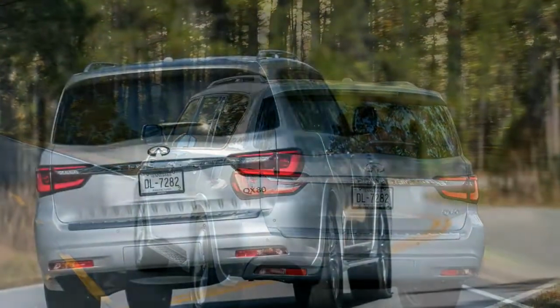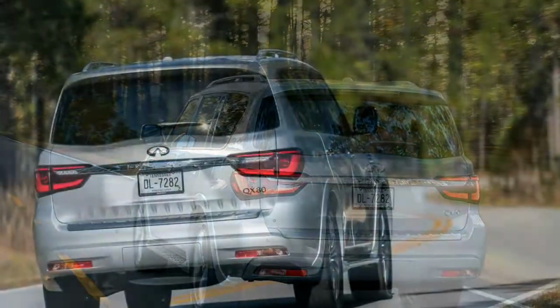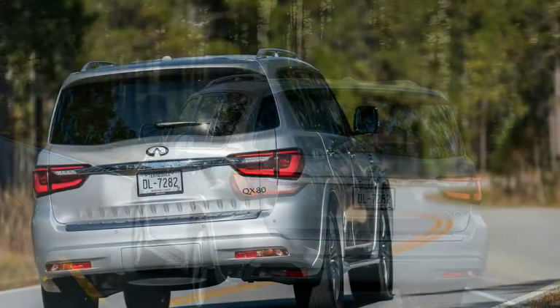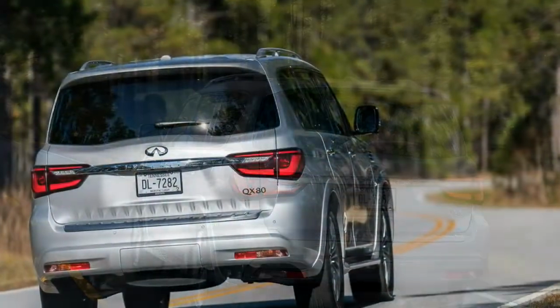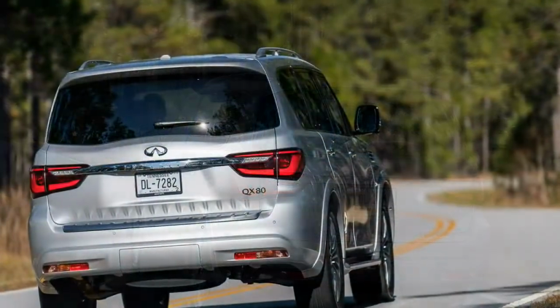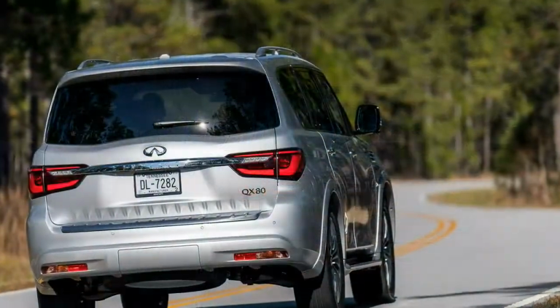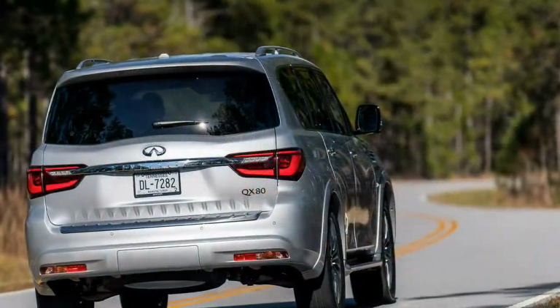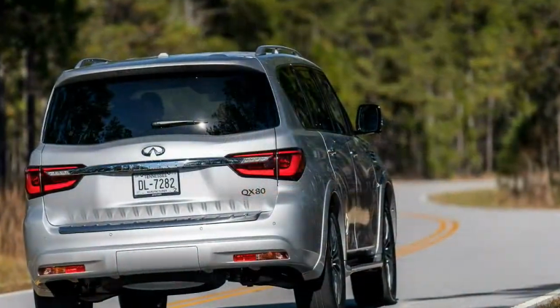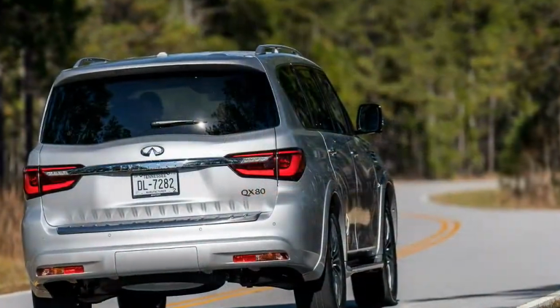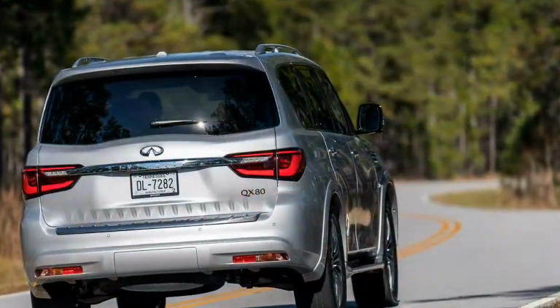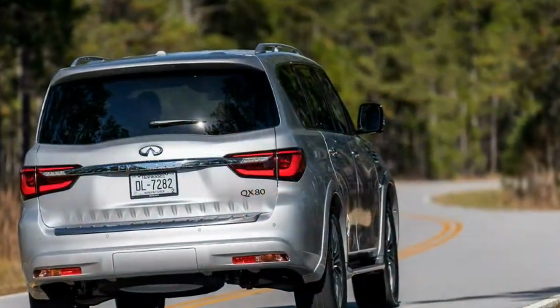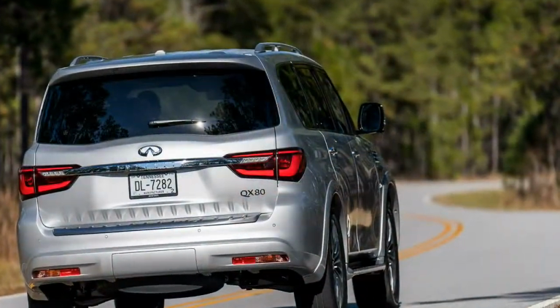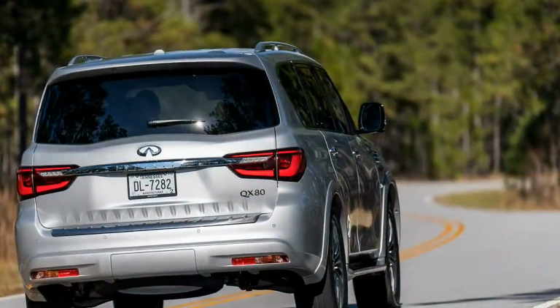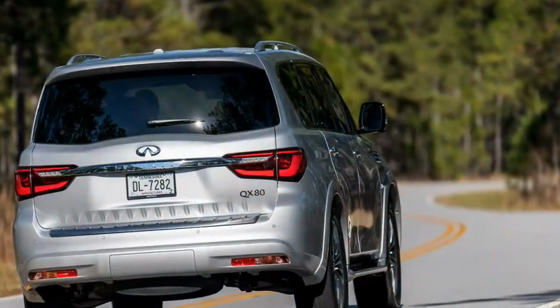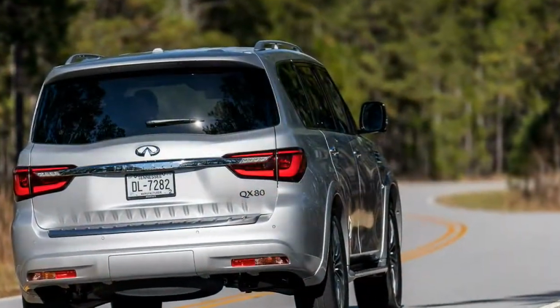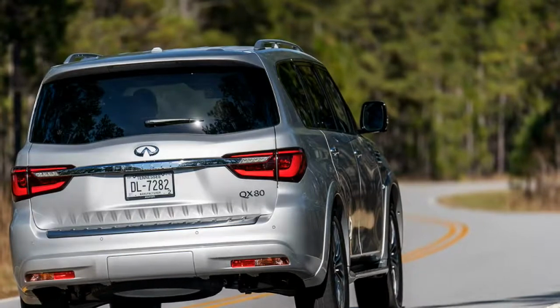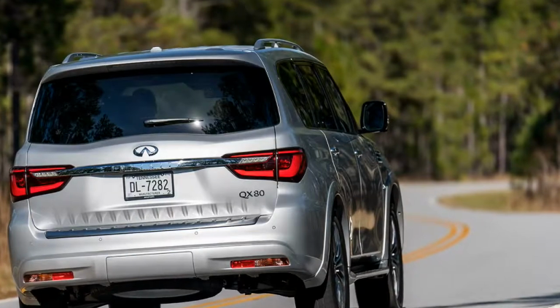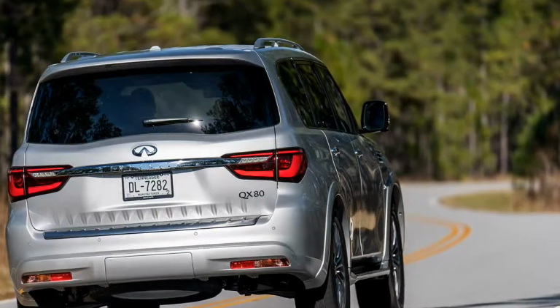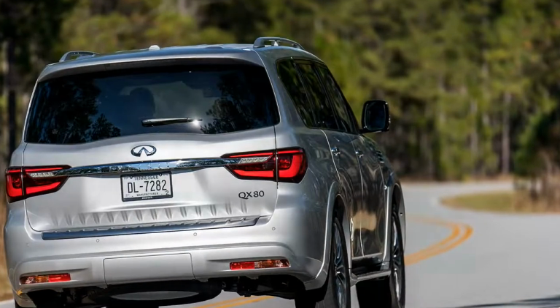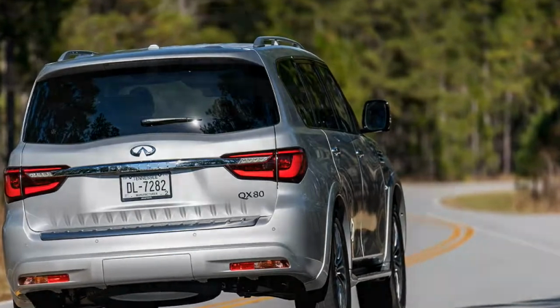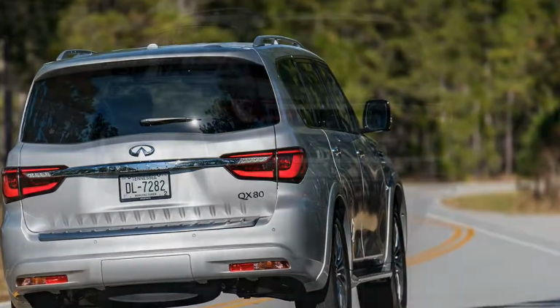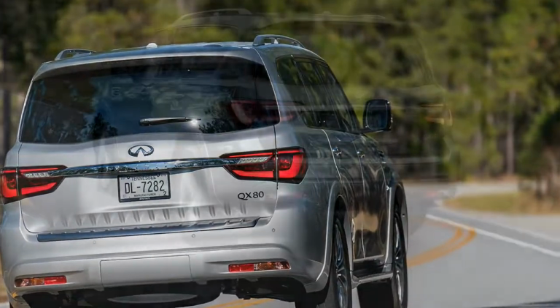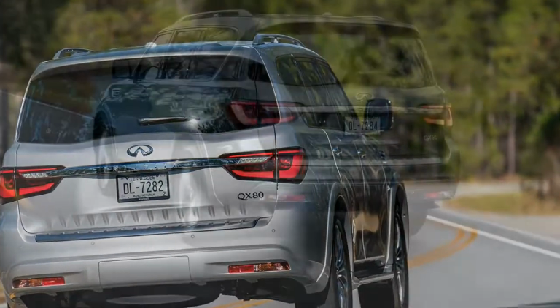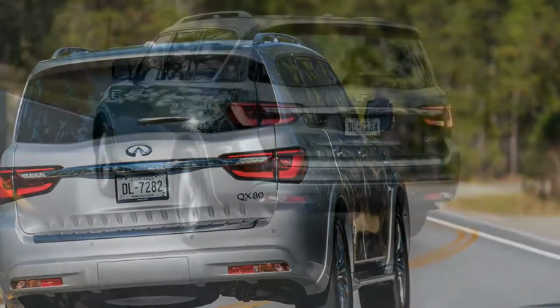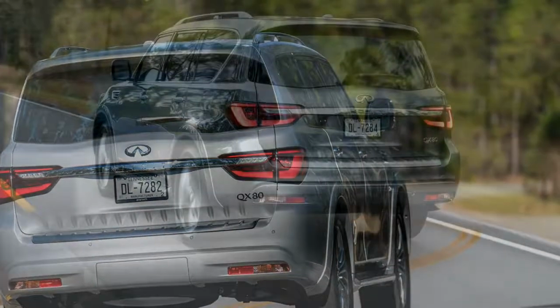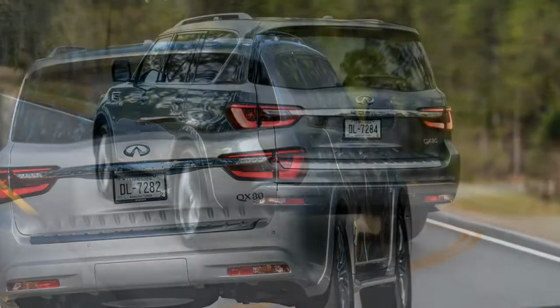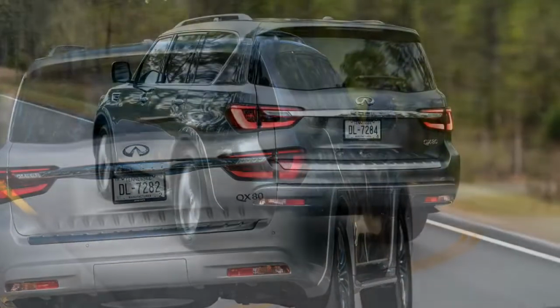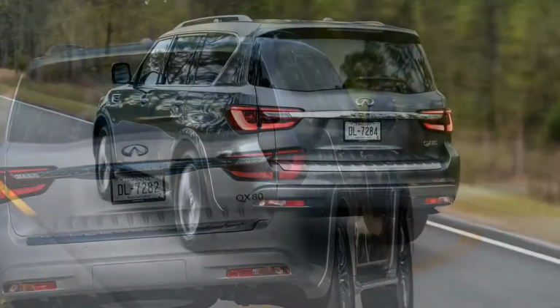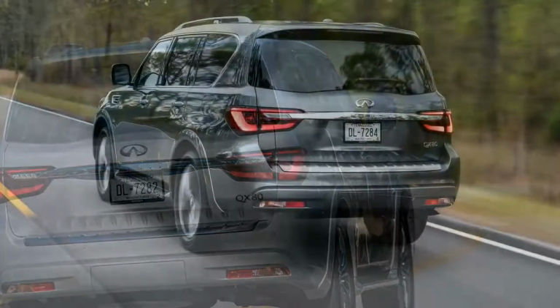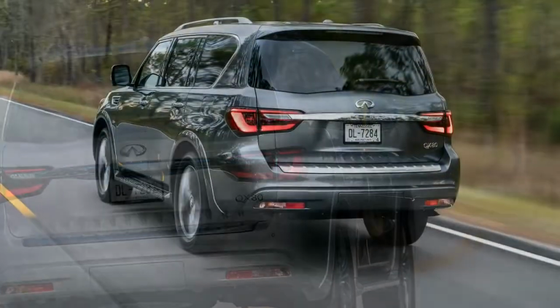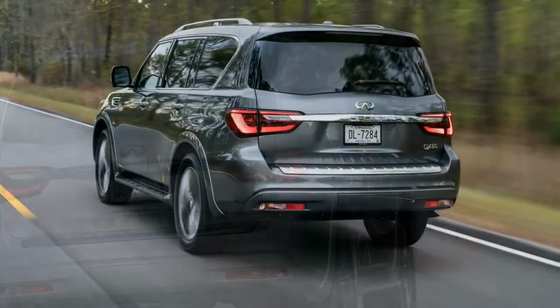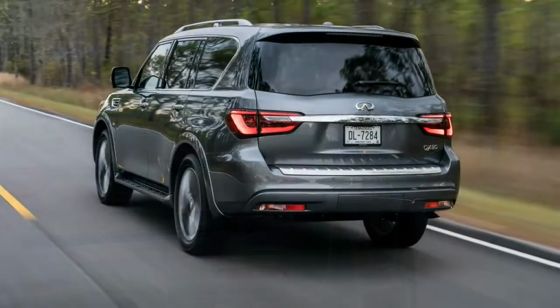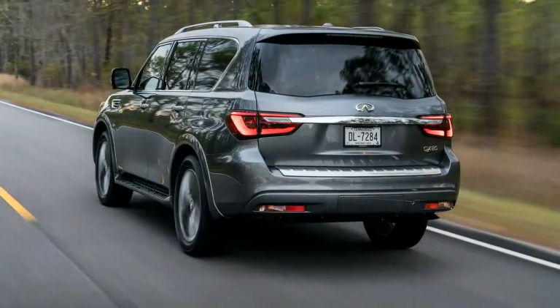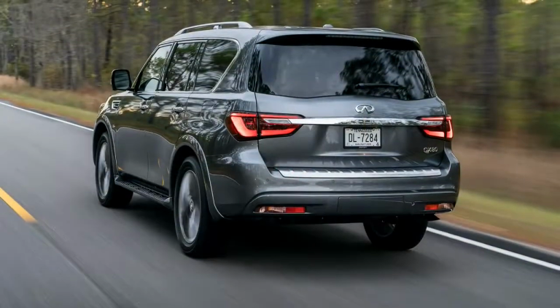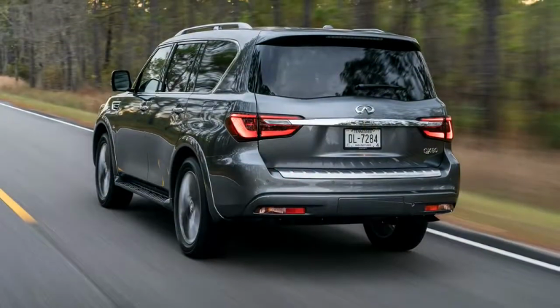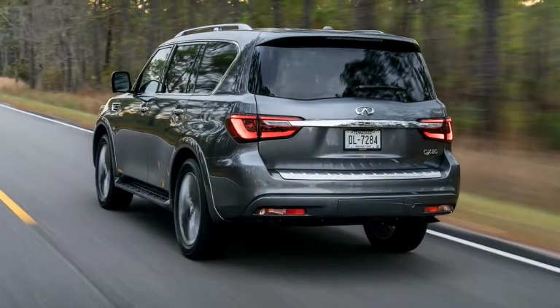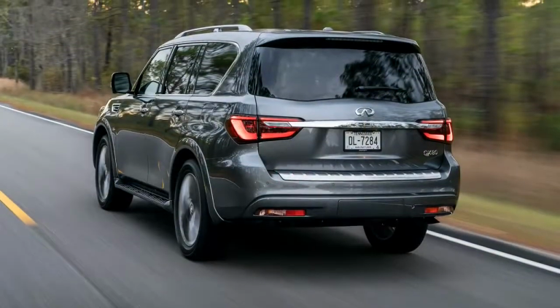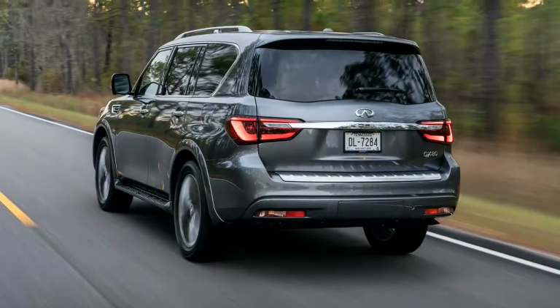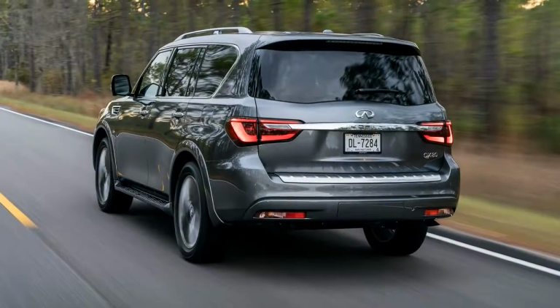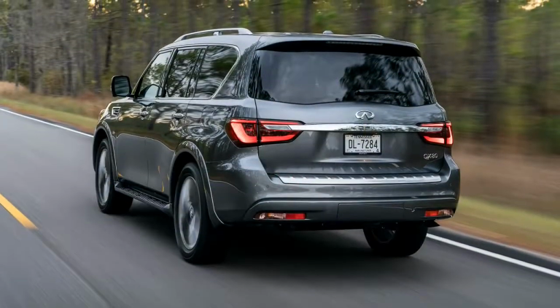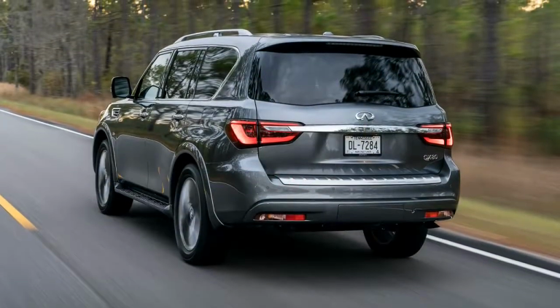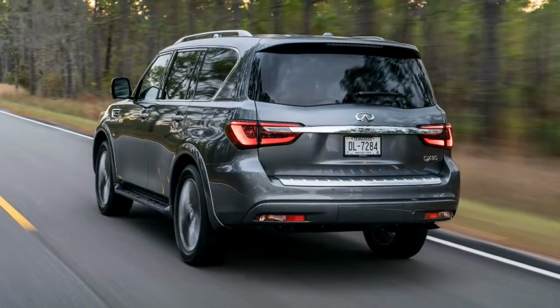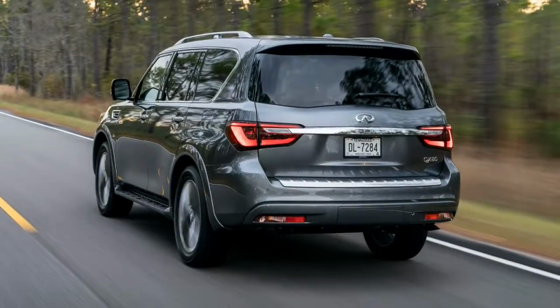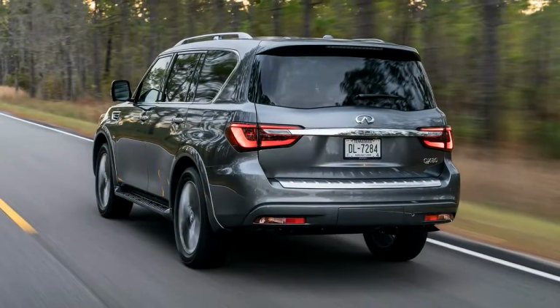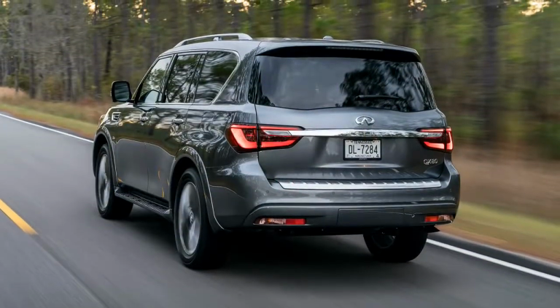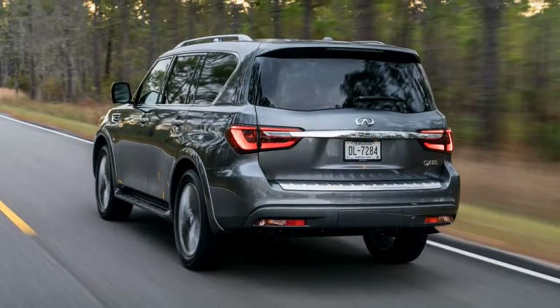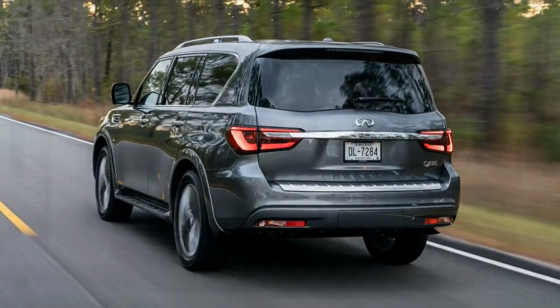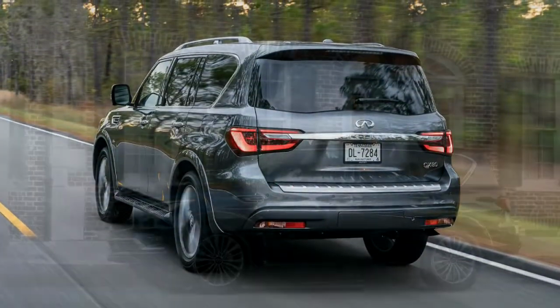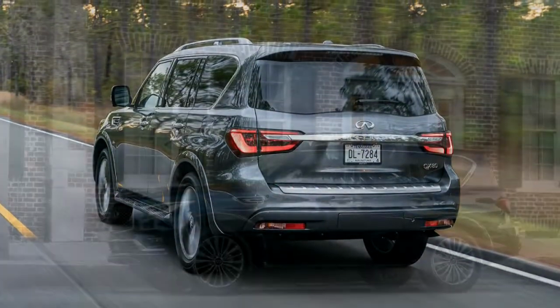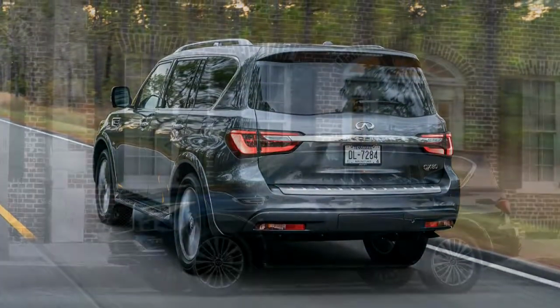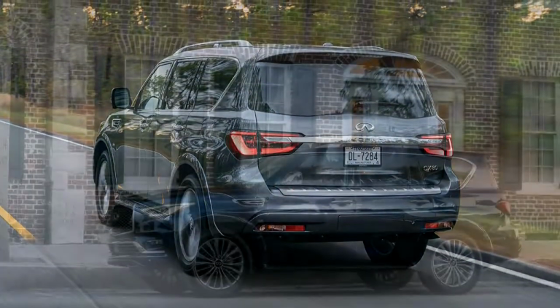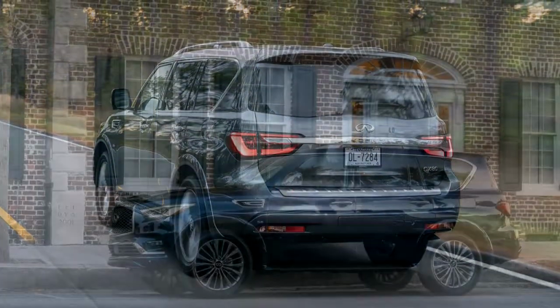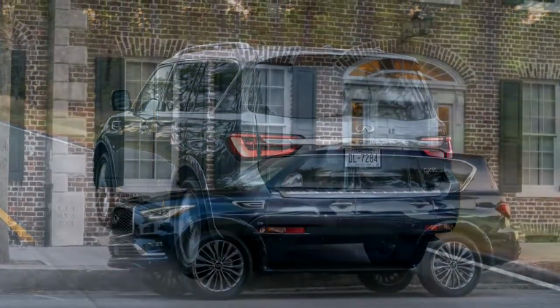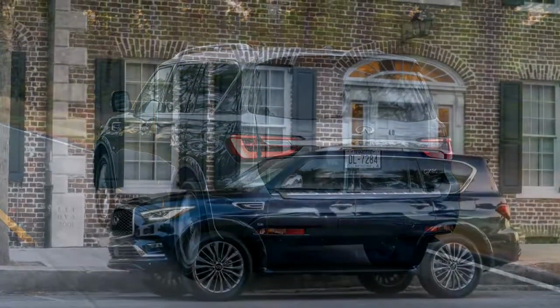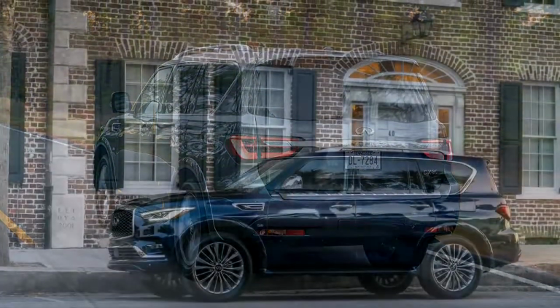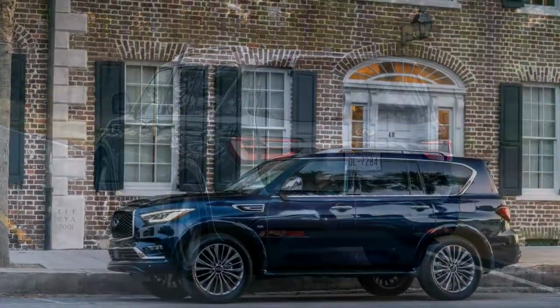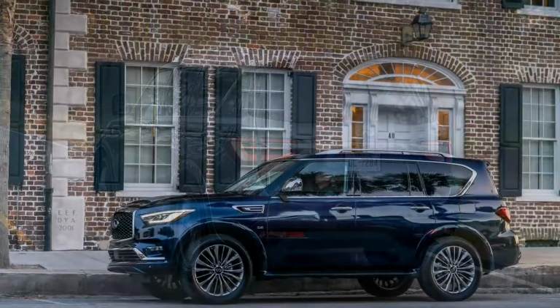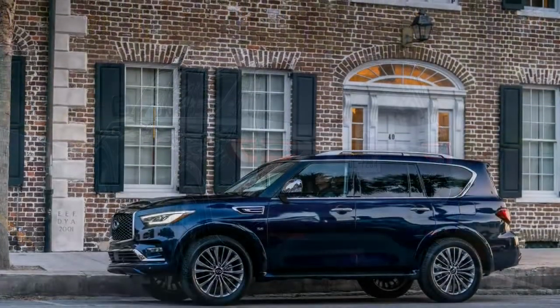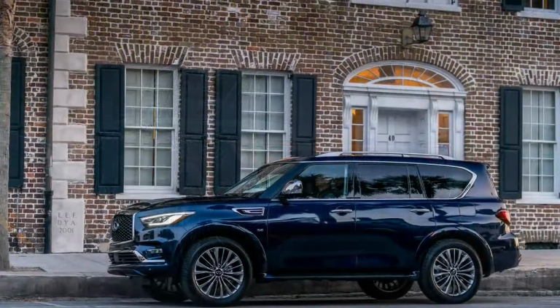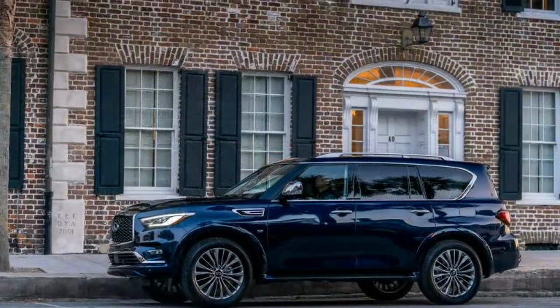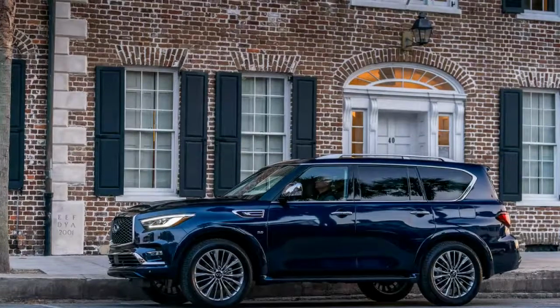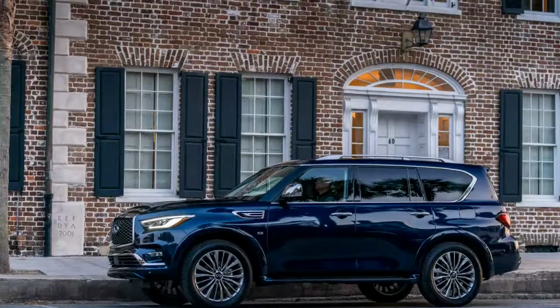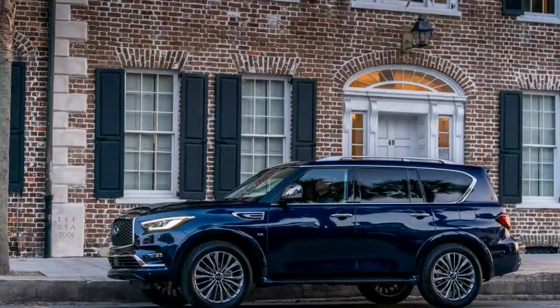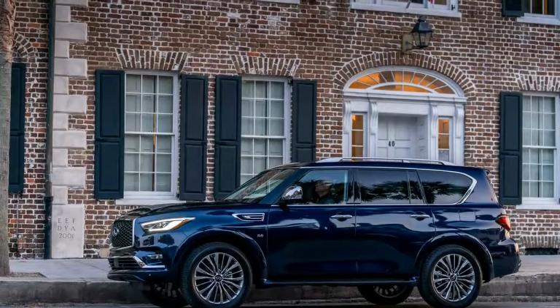The HBMC system is well worth the $5,700 cost as part of the deluxe technology package. Our tester didn't suffer any ride quality degradation even though it rode on 22-inch wheels, a $2,900 option.